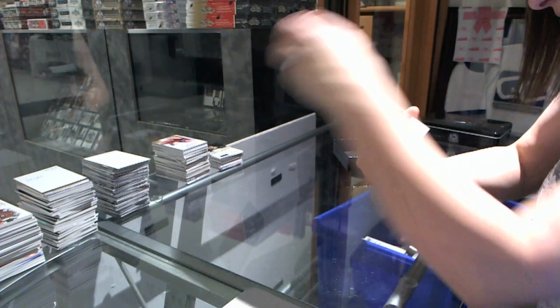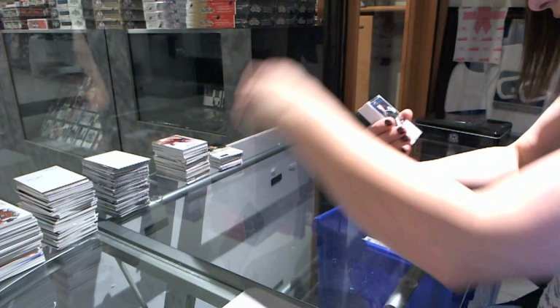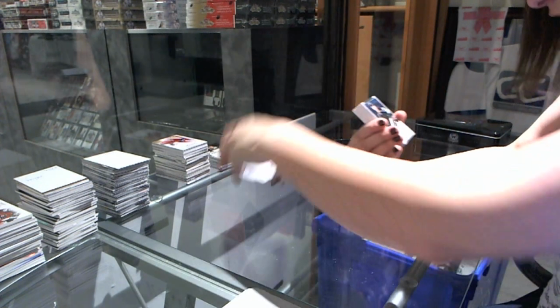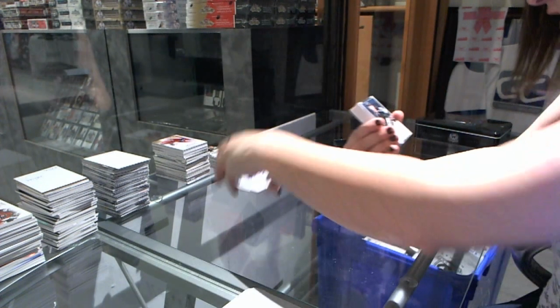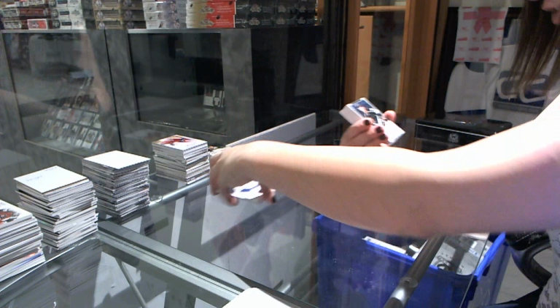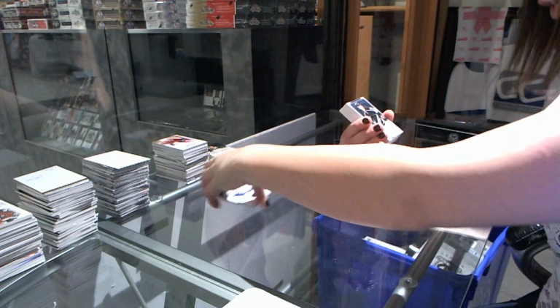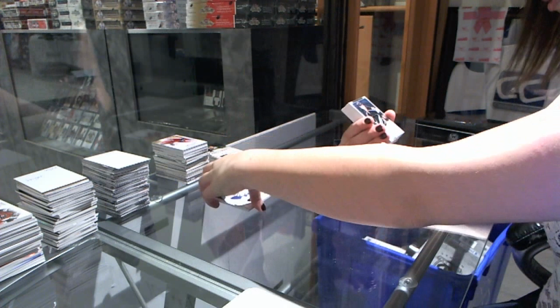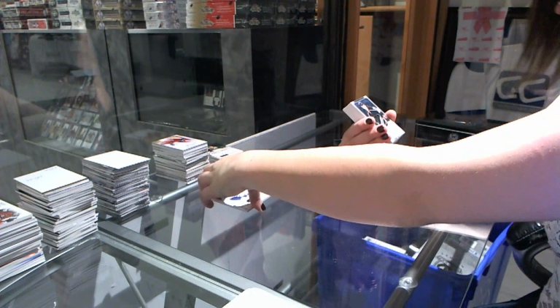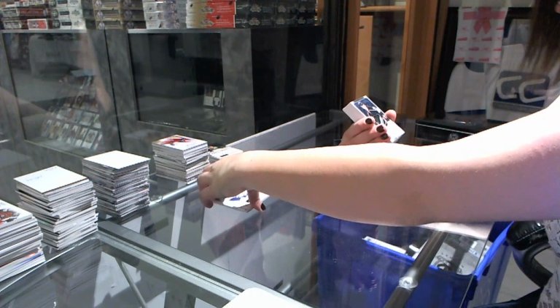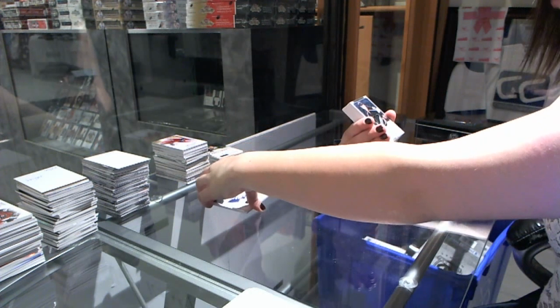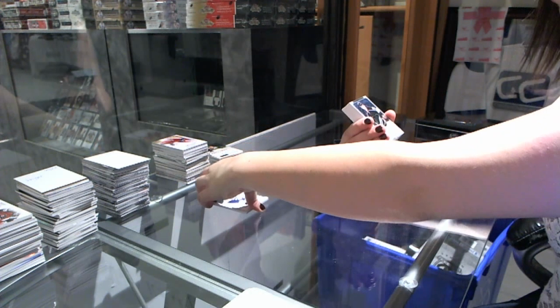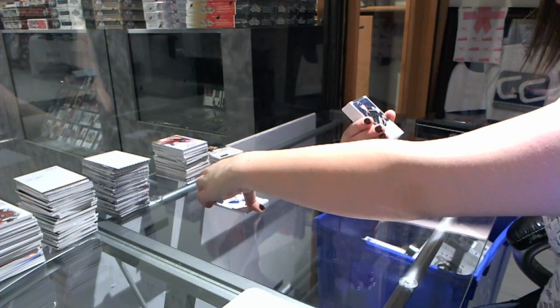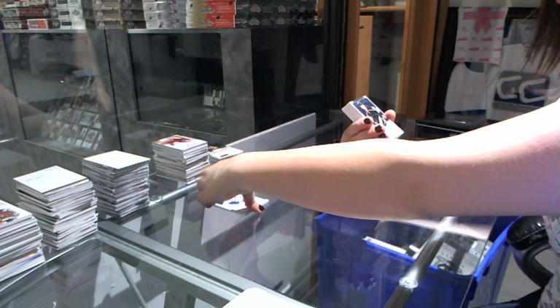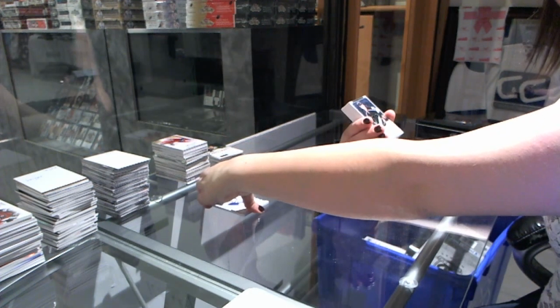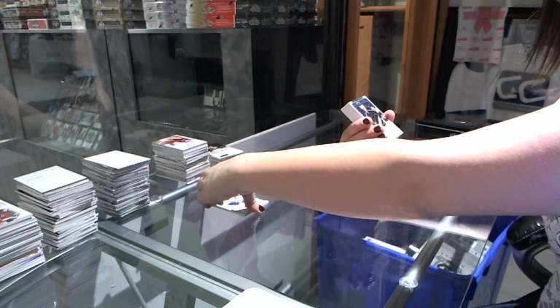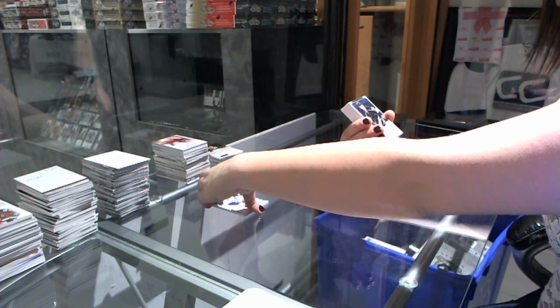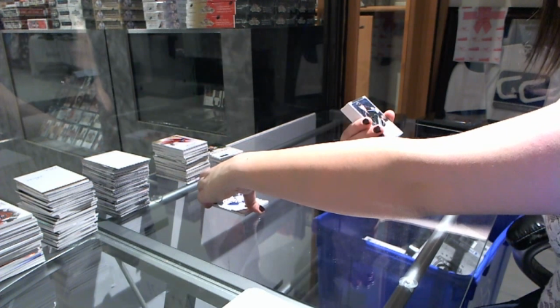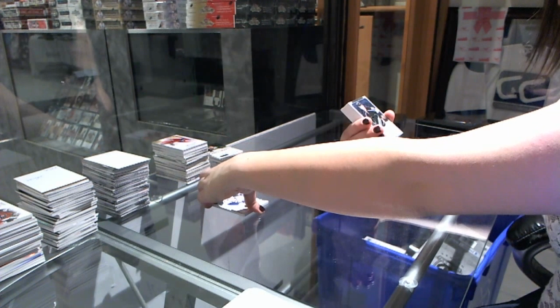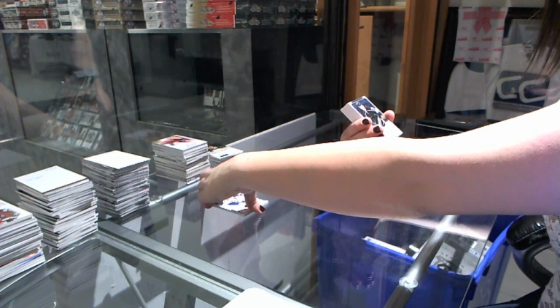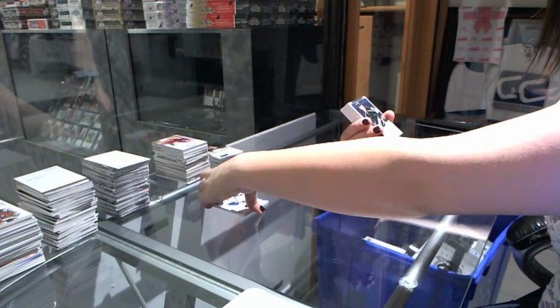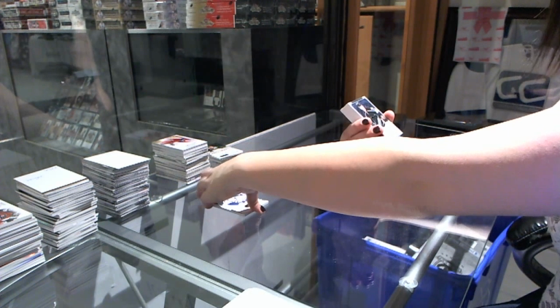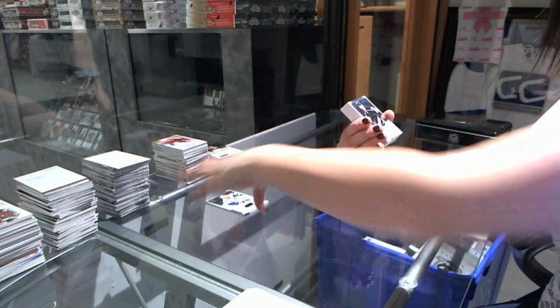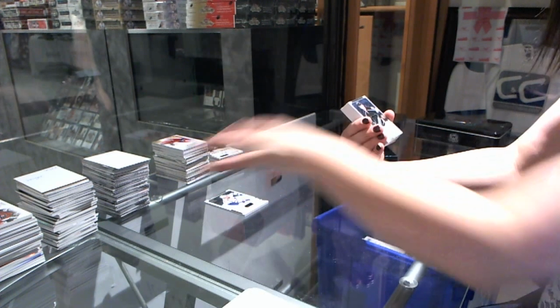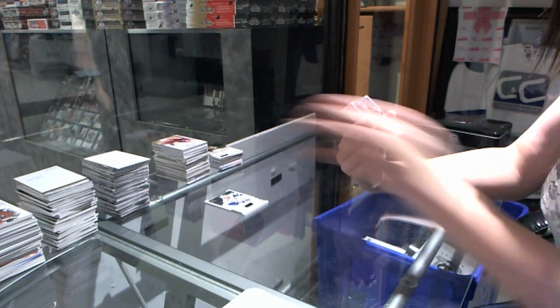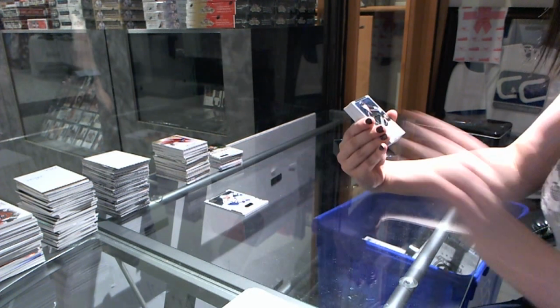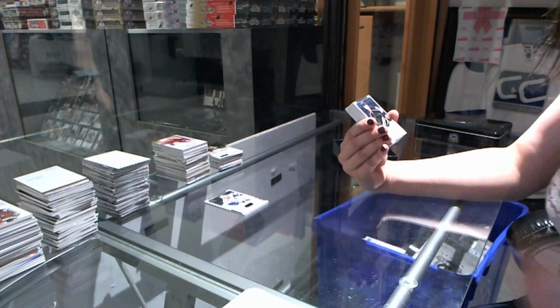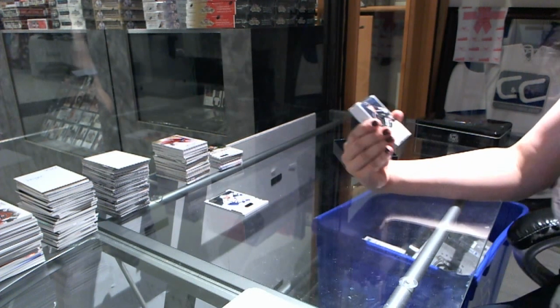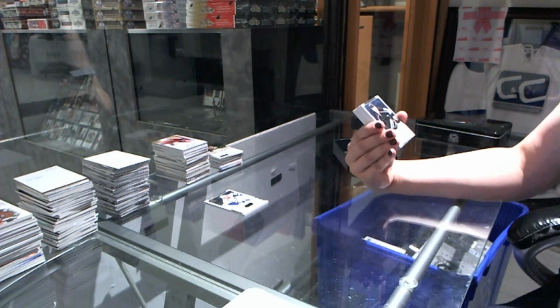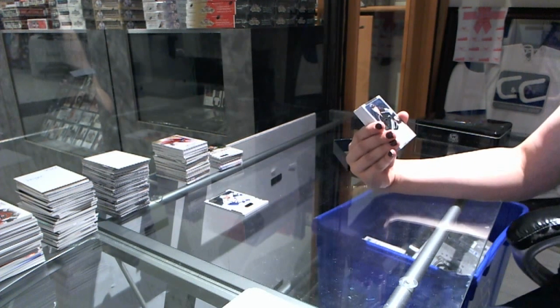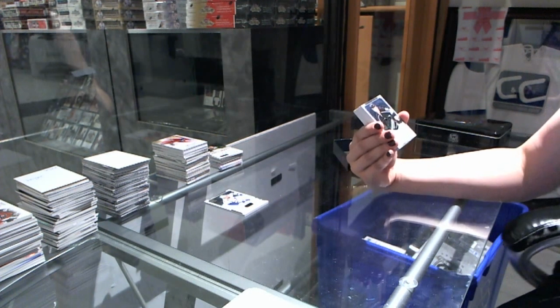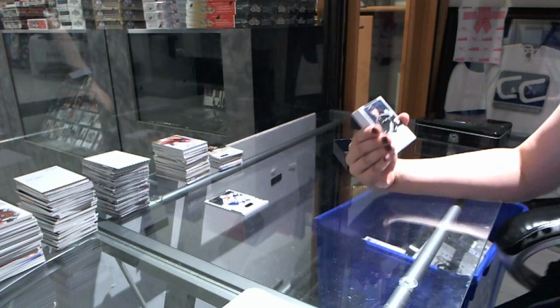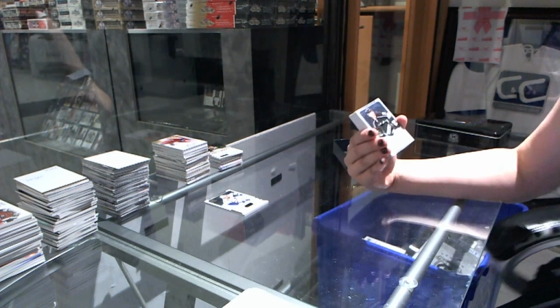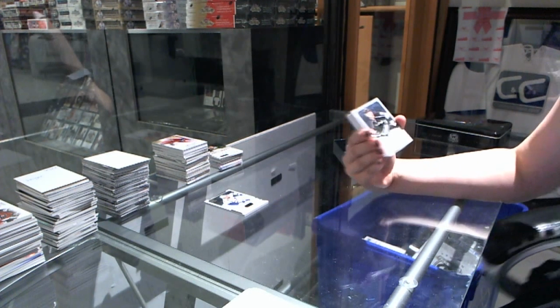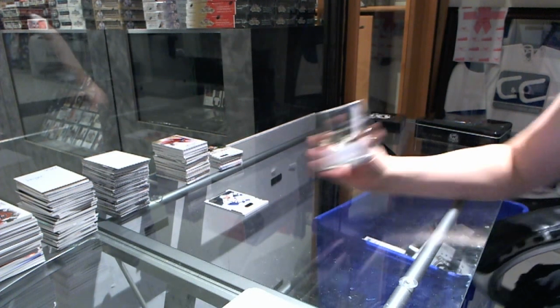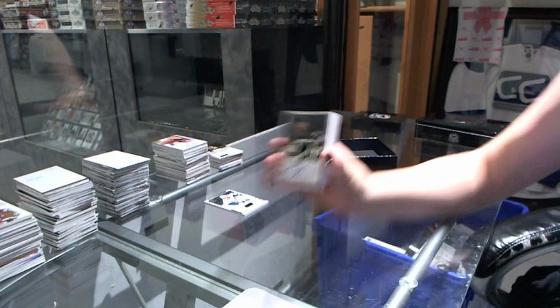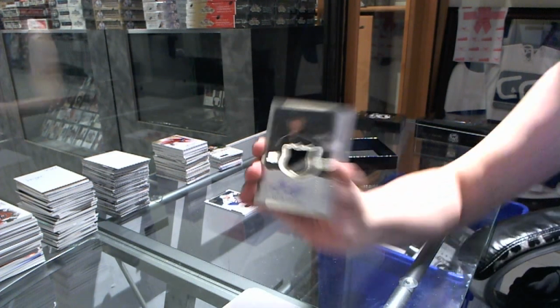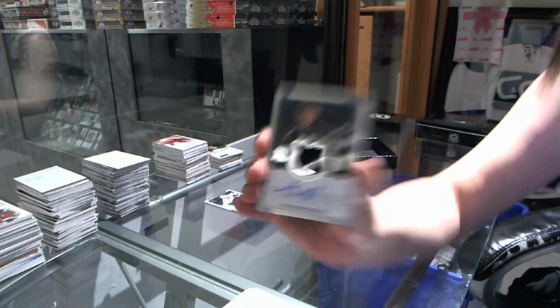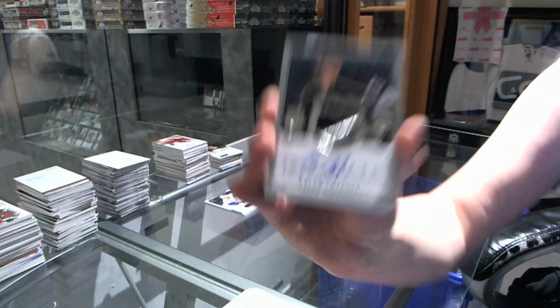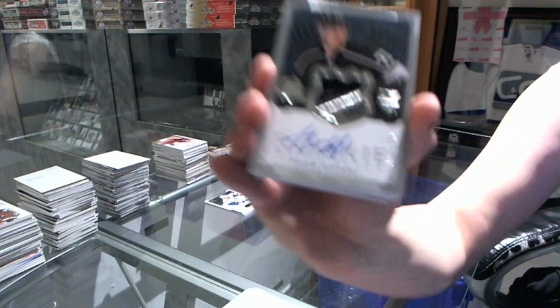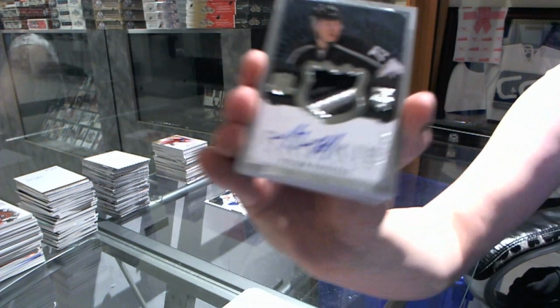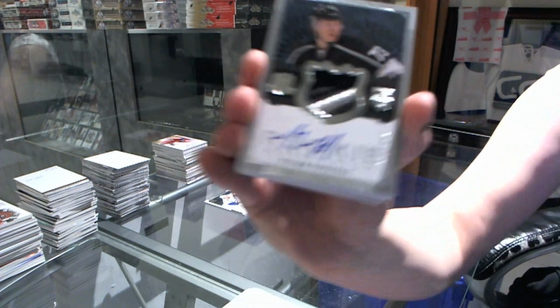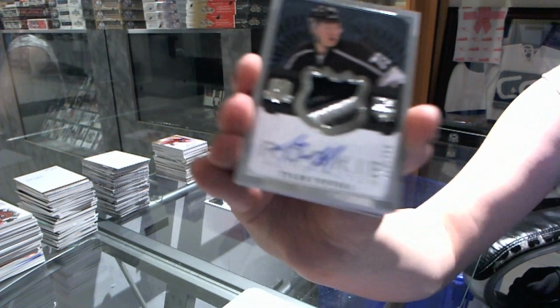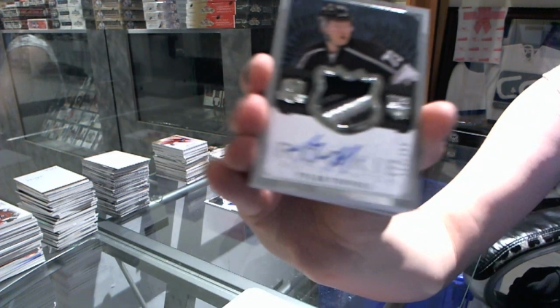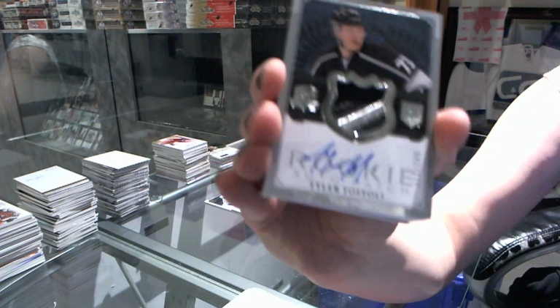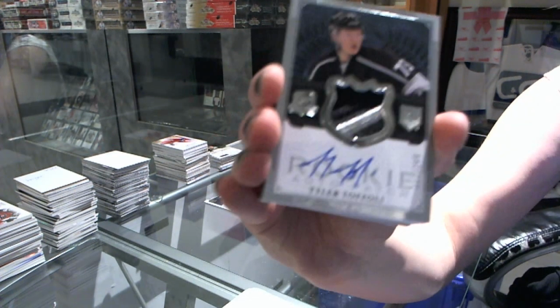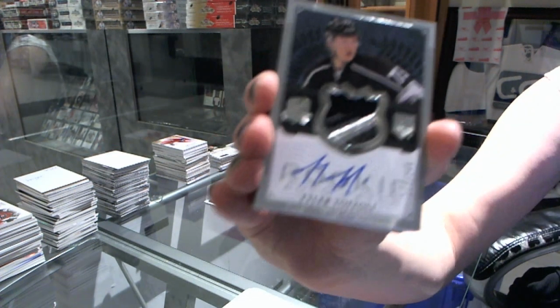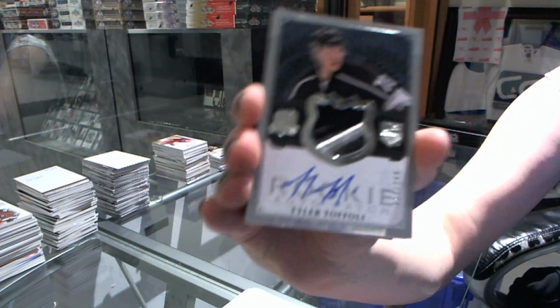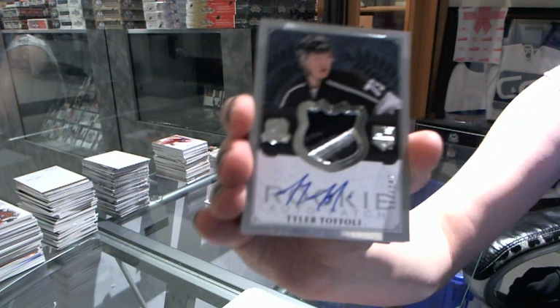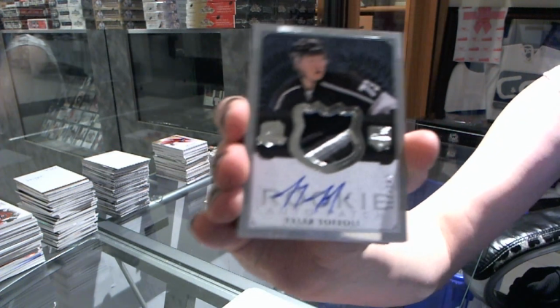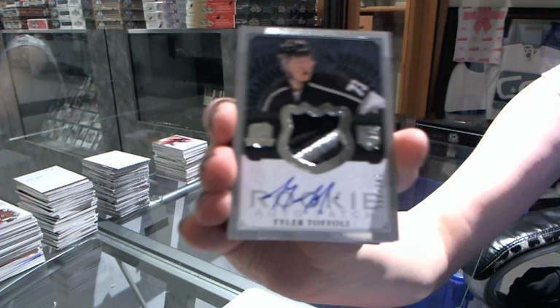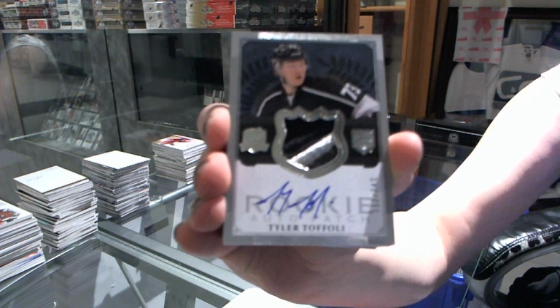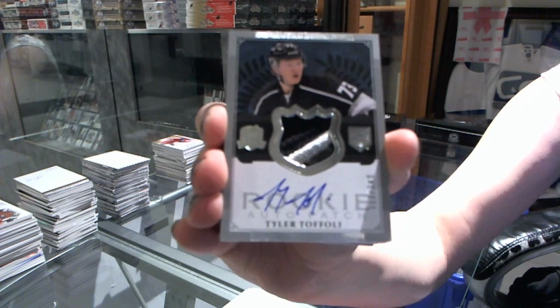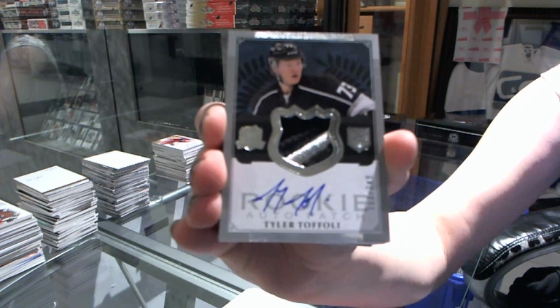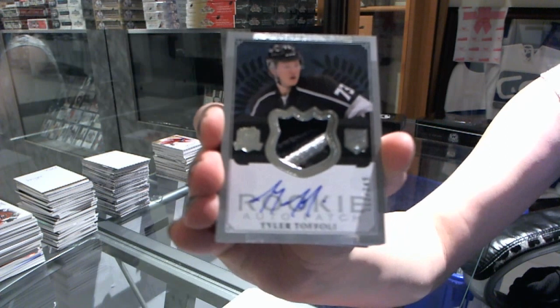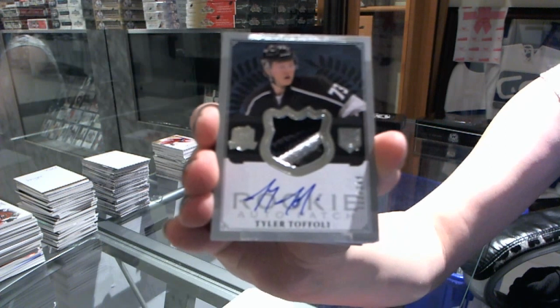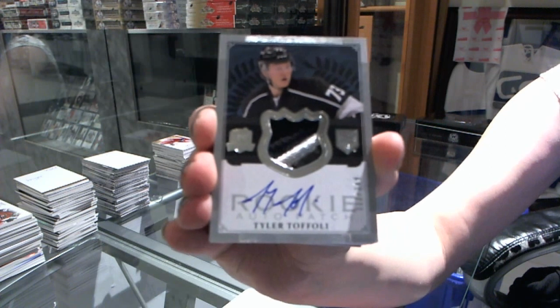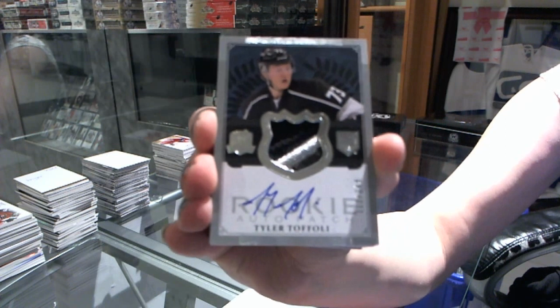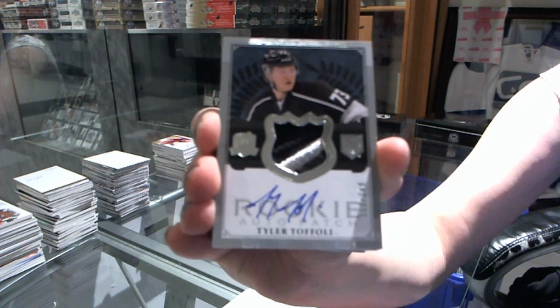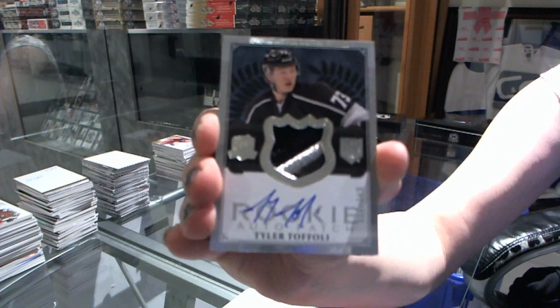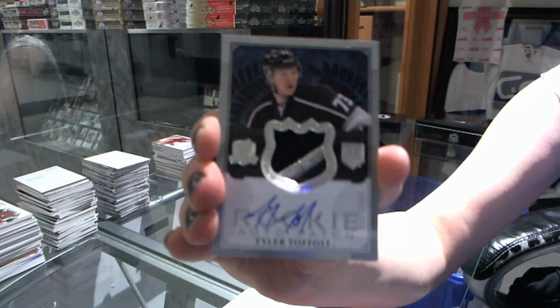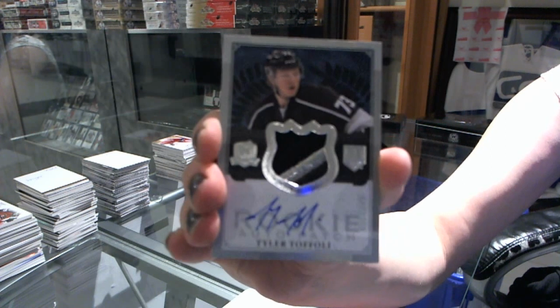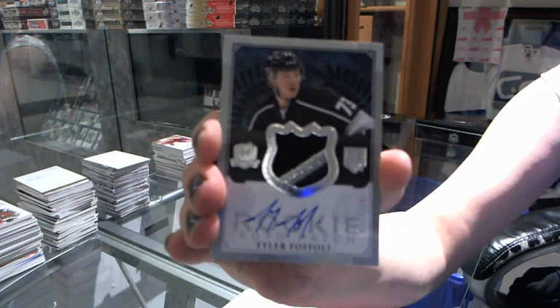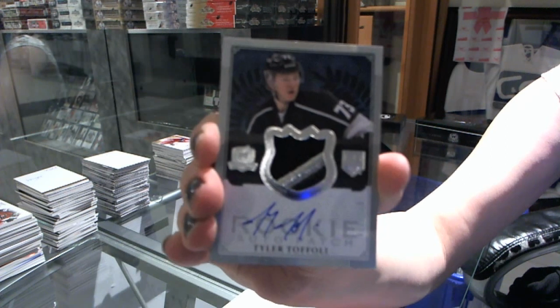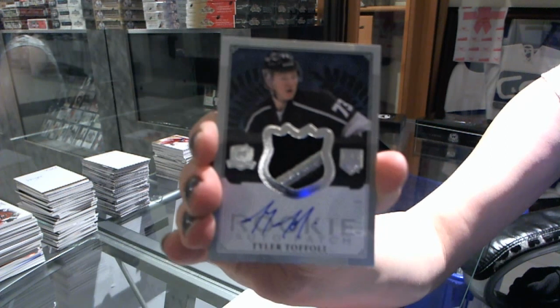A two-color rookie patch autograph numbered to 249 for the LA Kings — Tyler Toffoli.